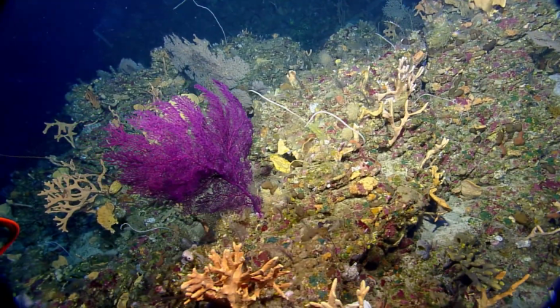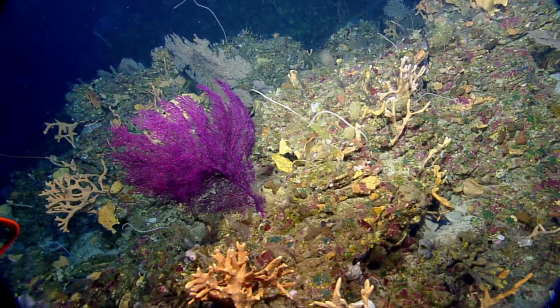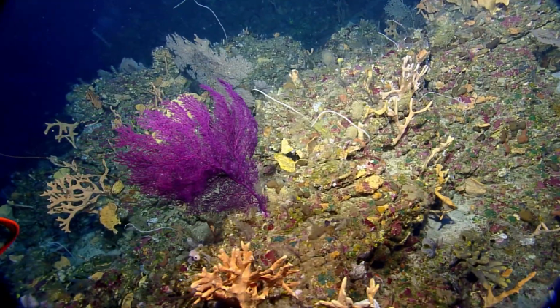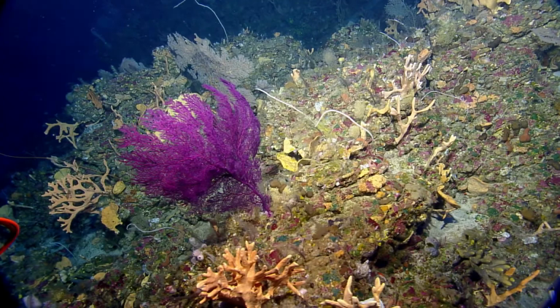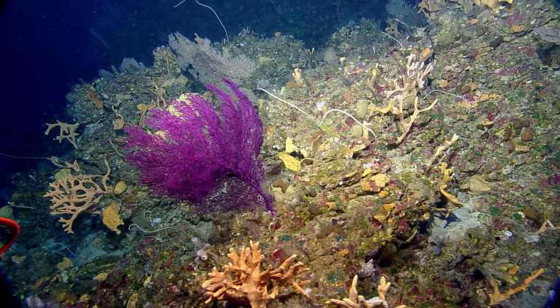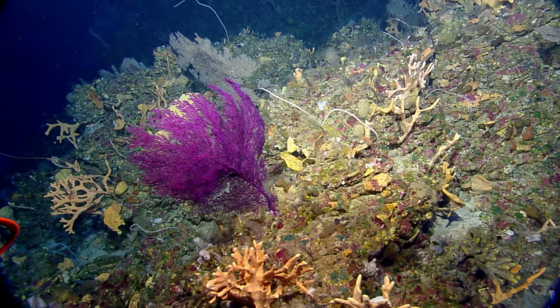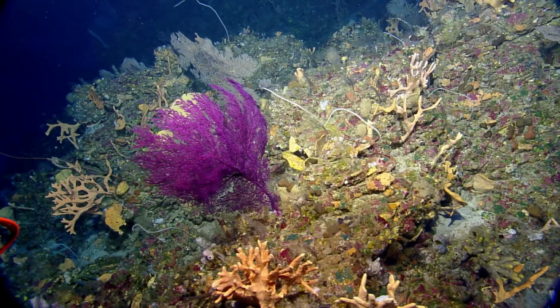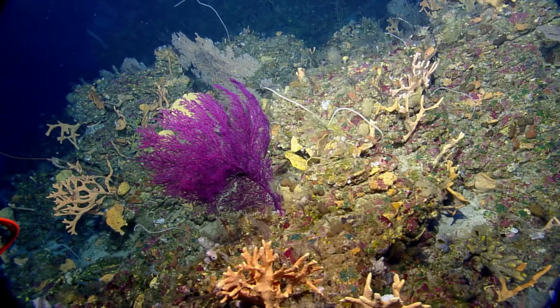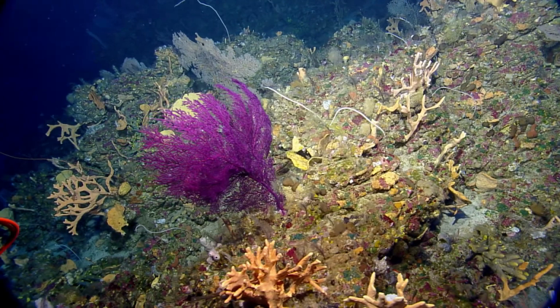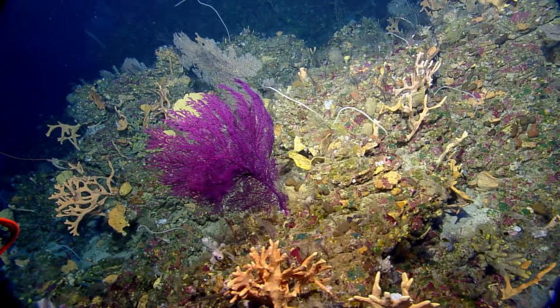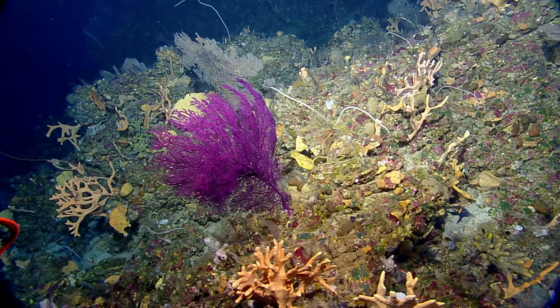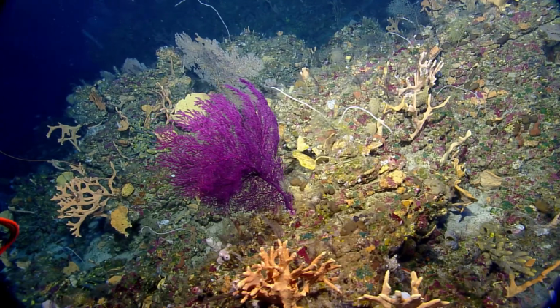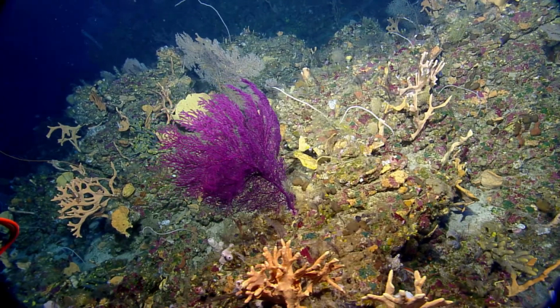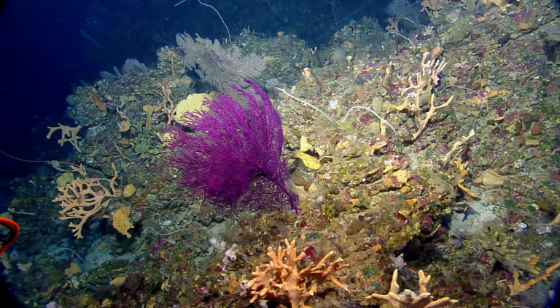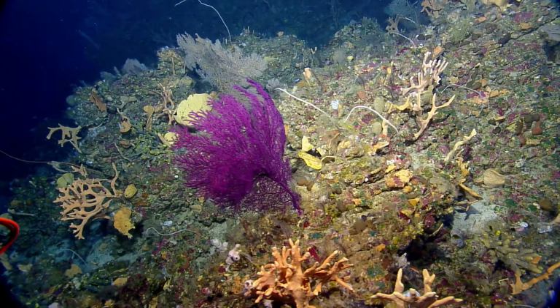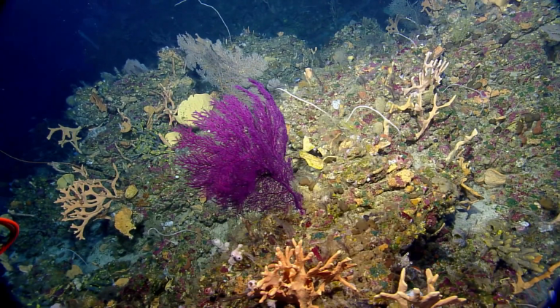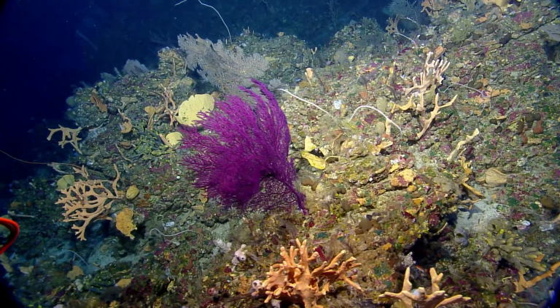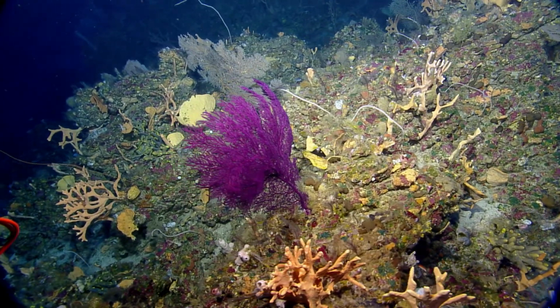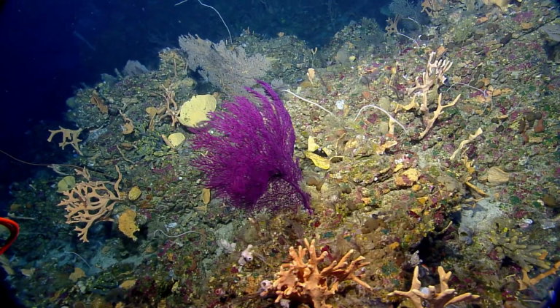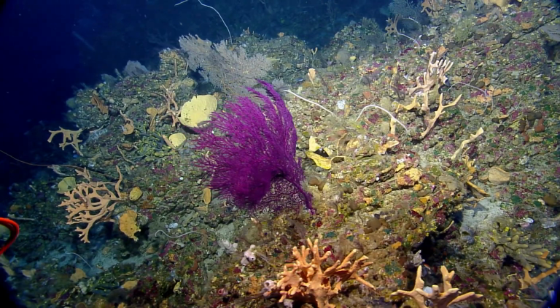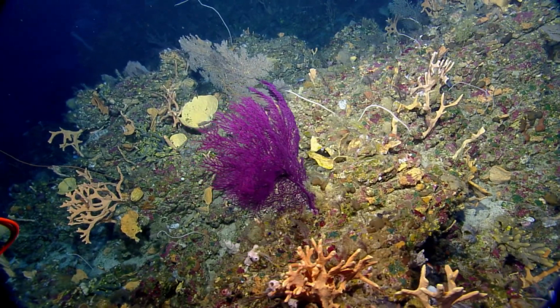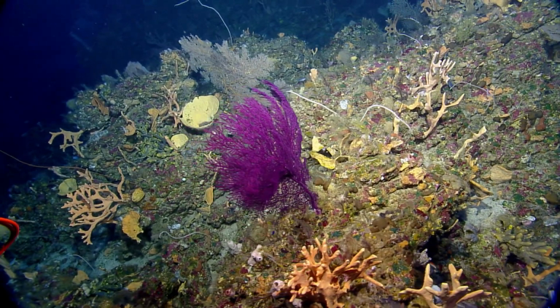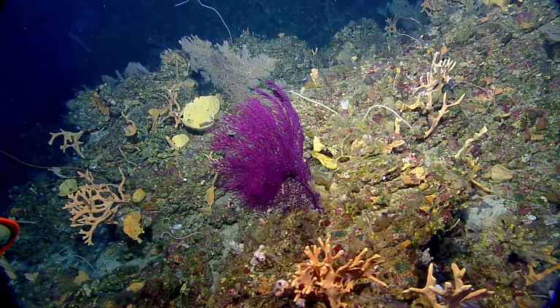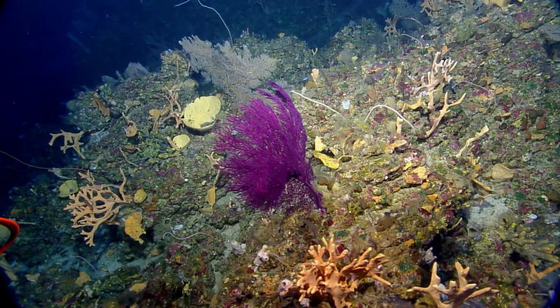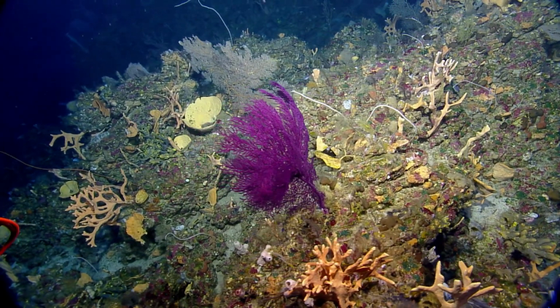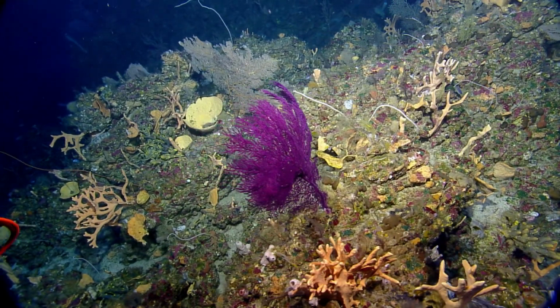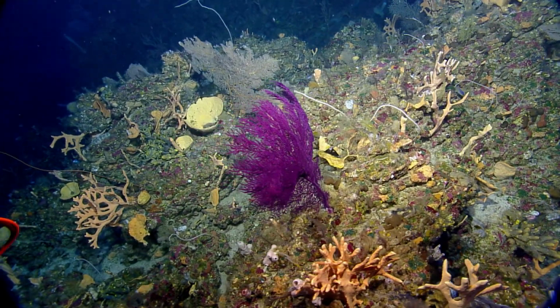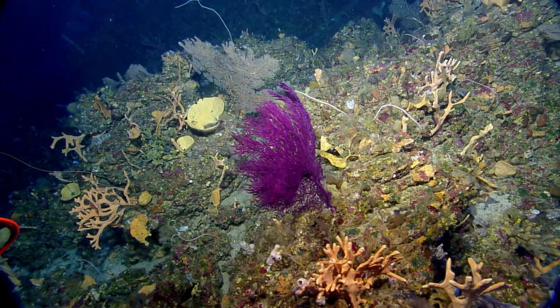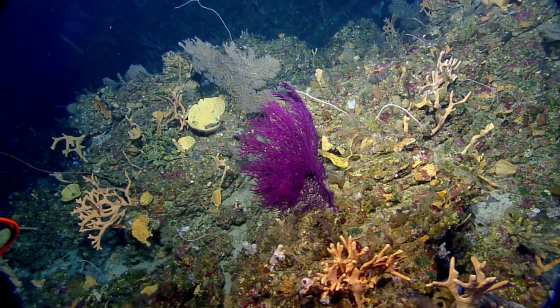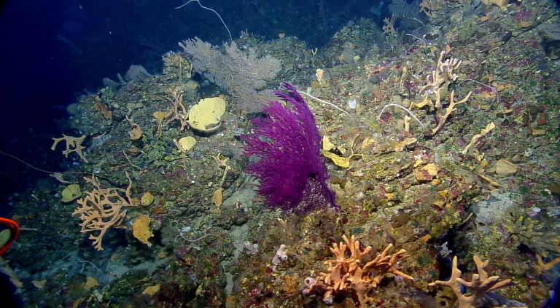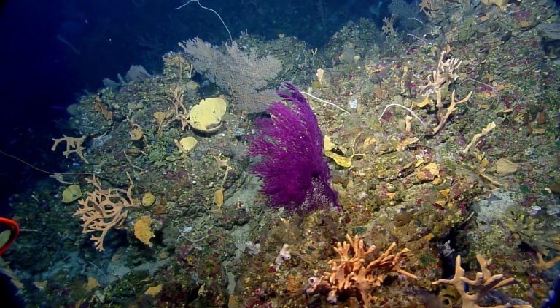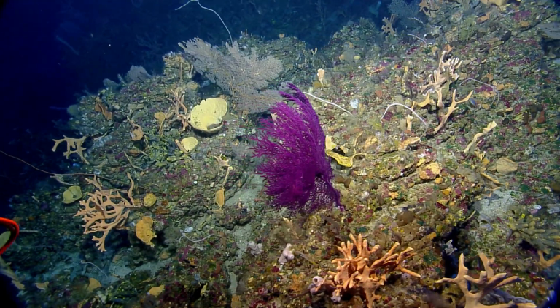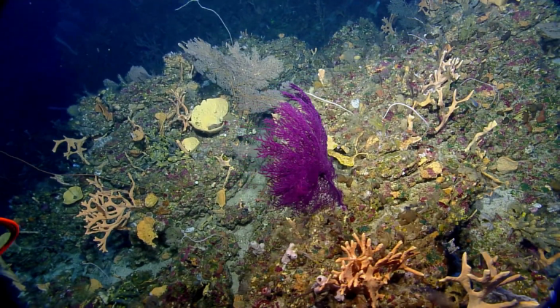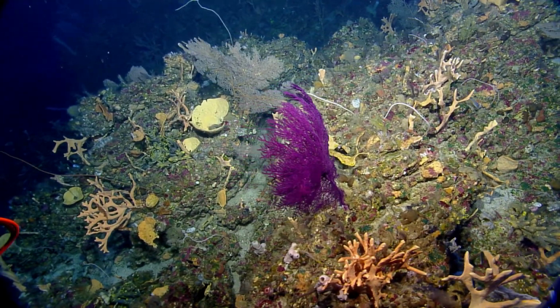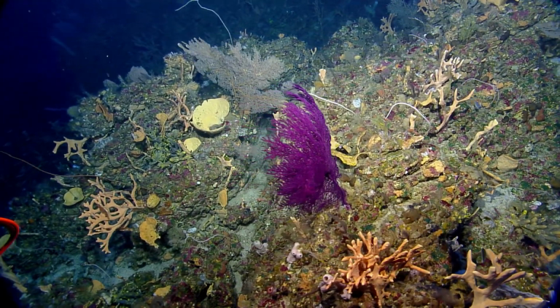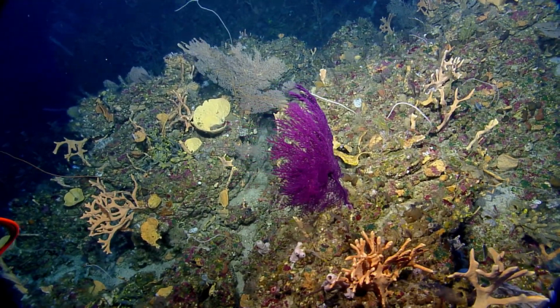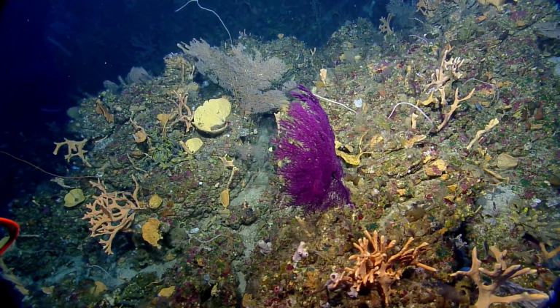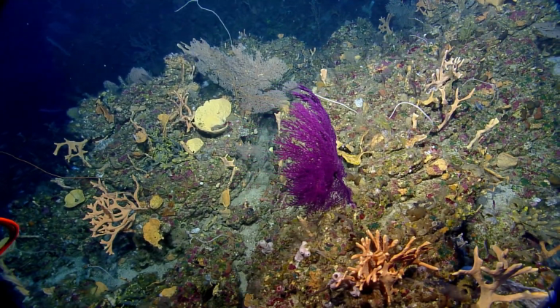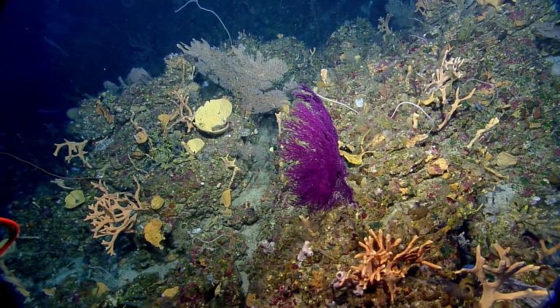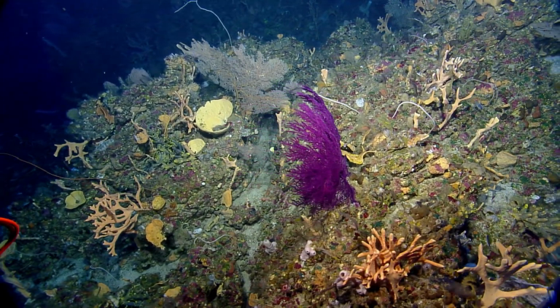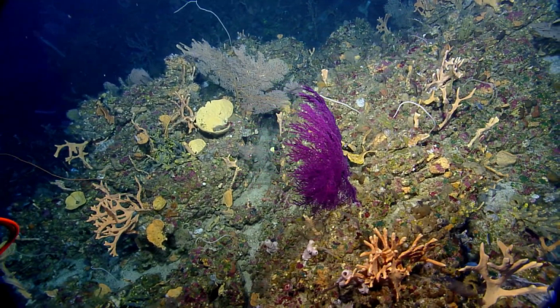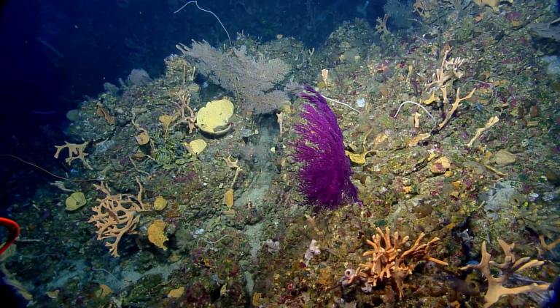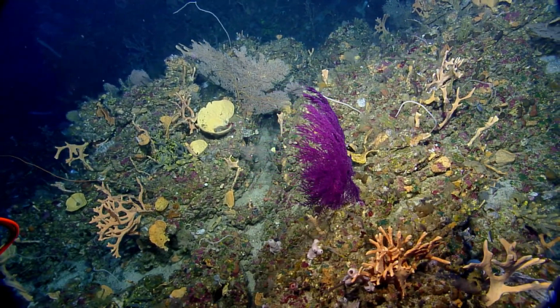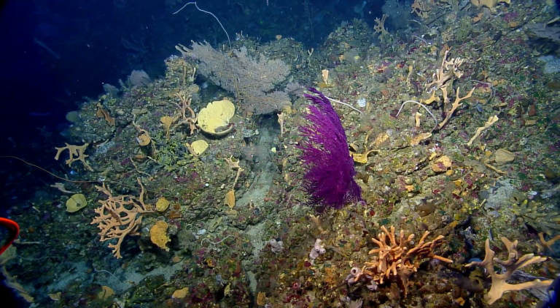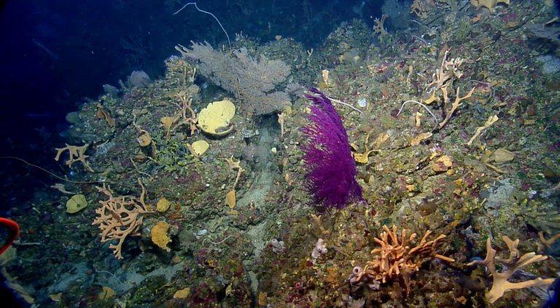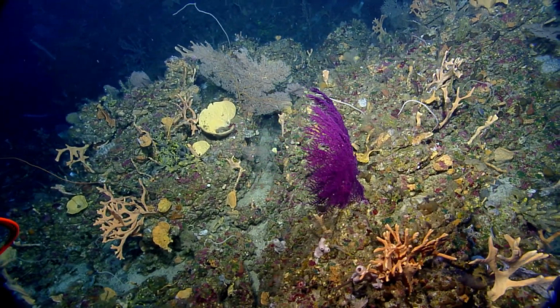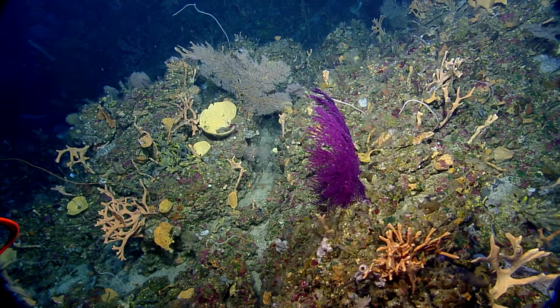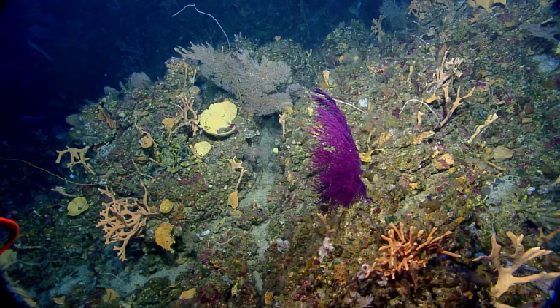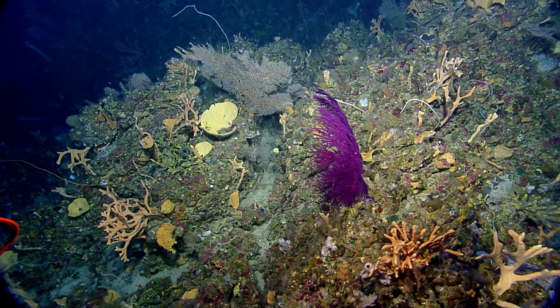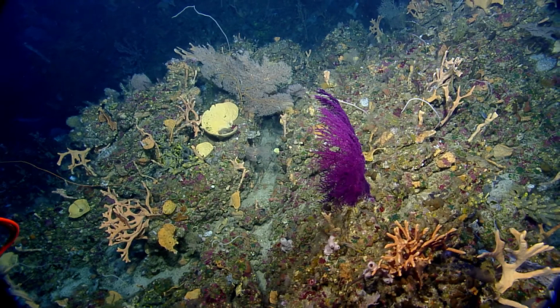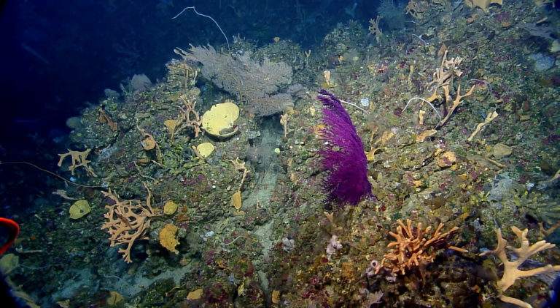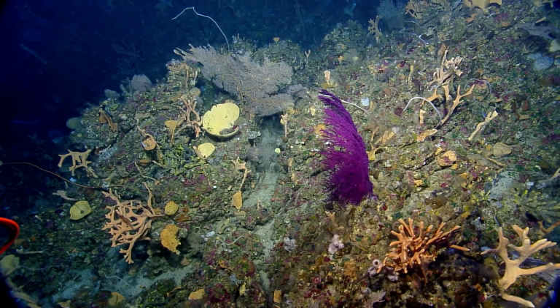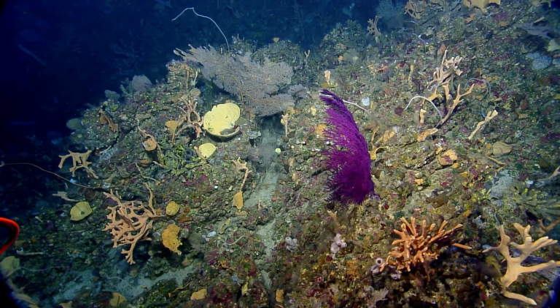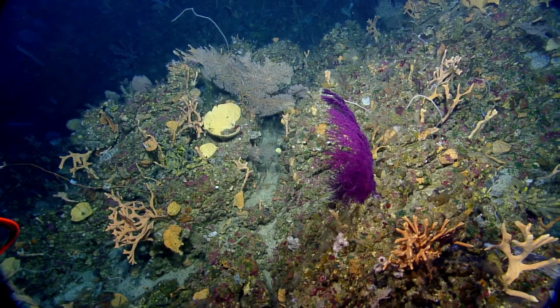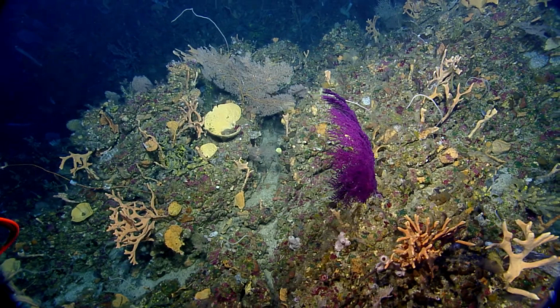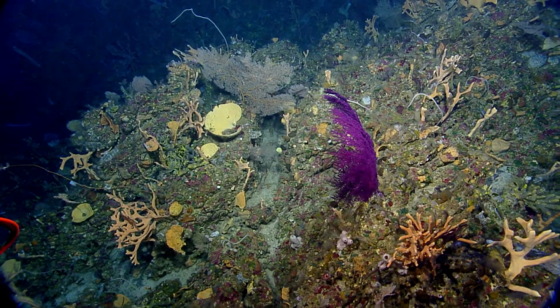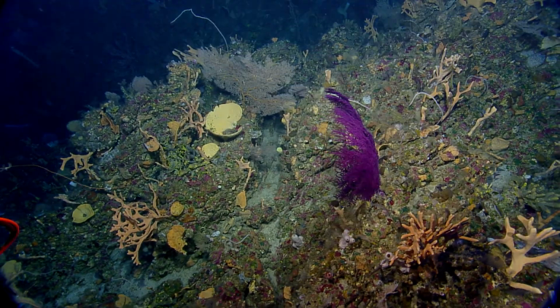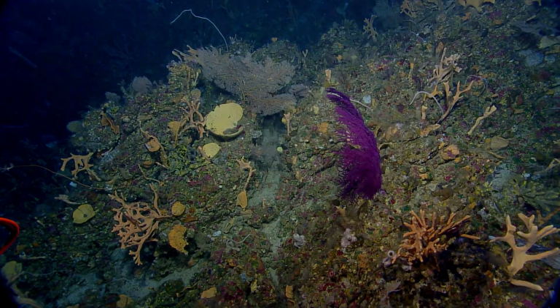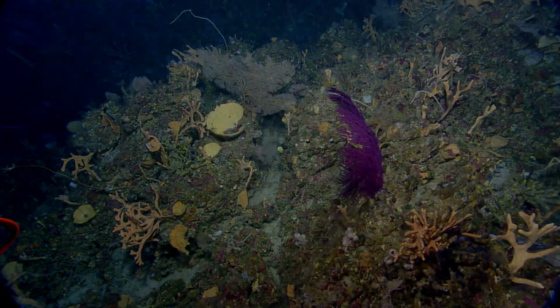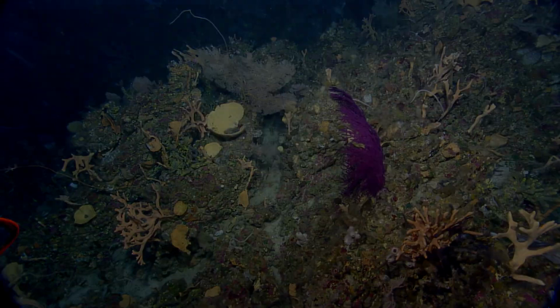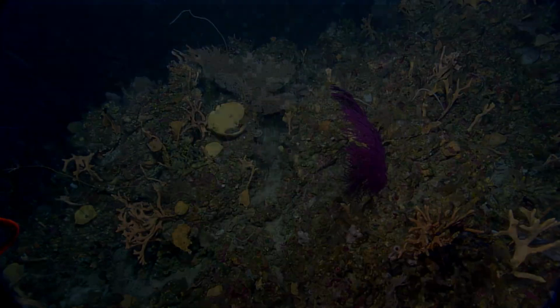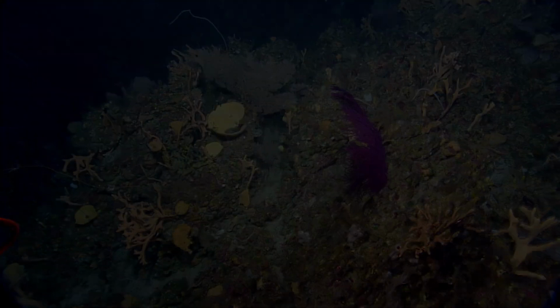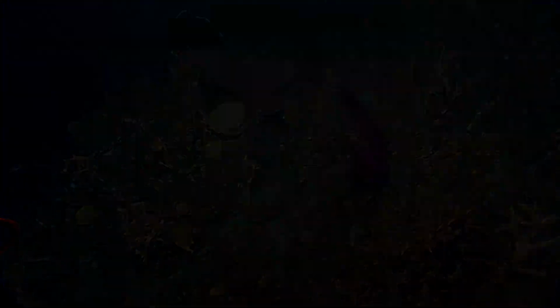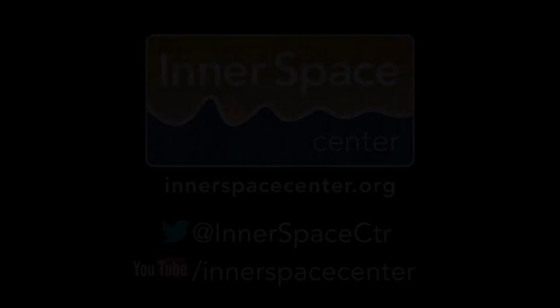Quite a lot of sea life has been found during our dives here. So far, lionfish seem to be the star of the show today — unfortunately.